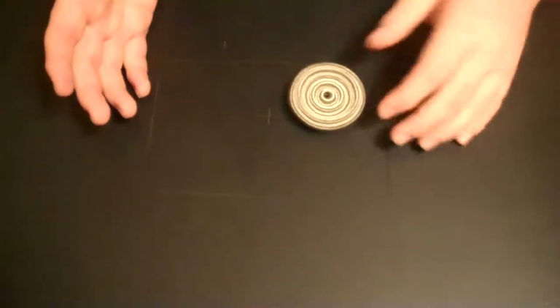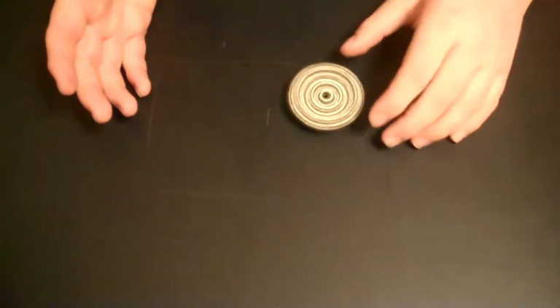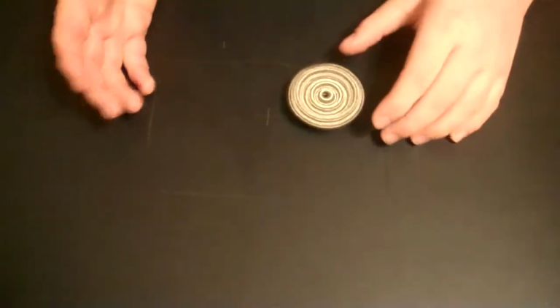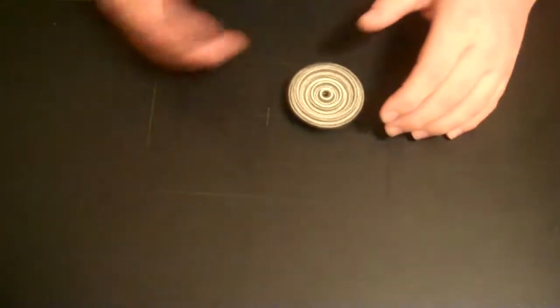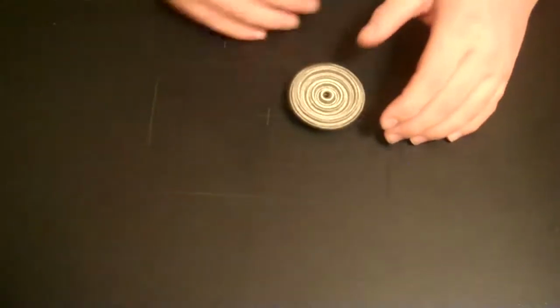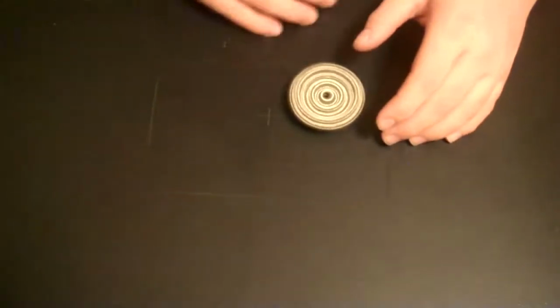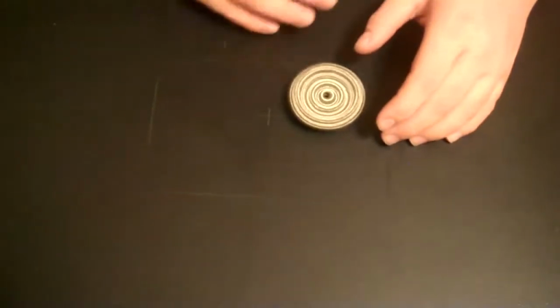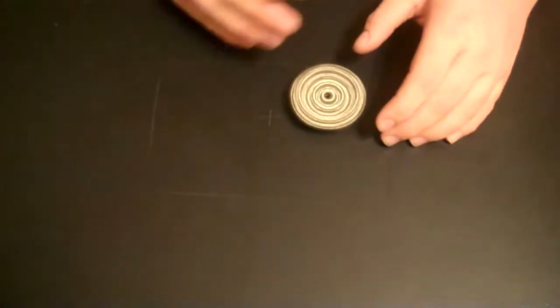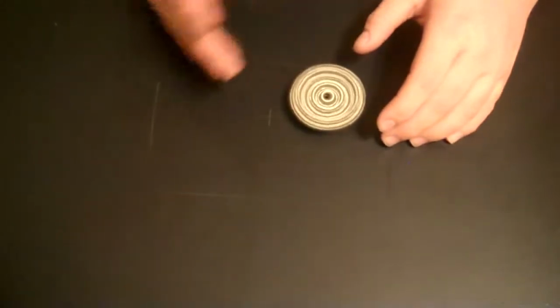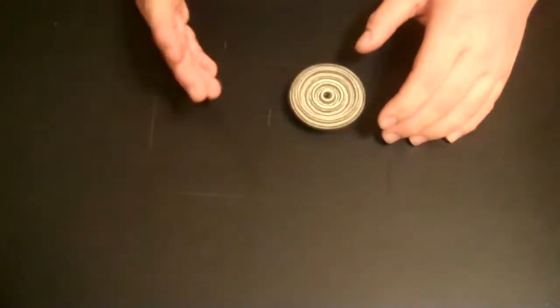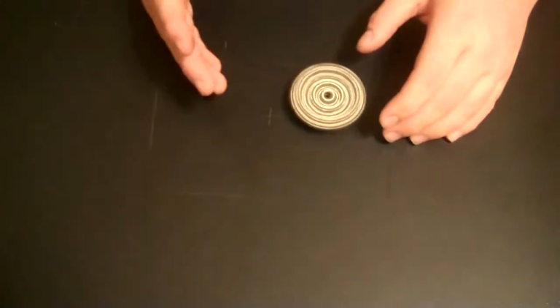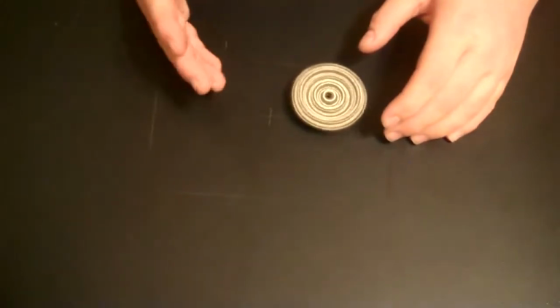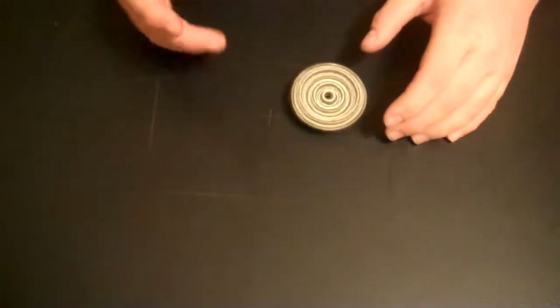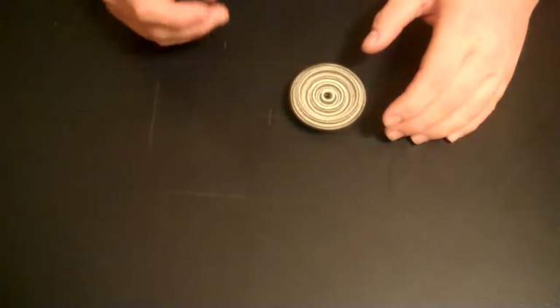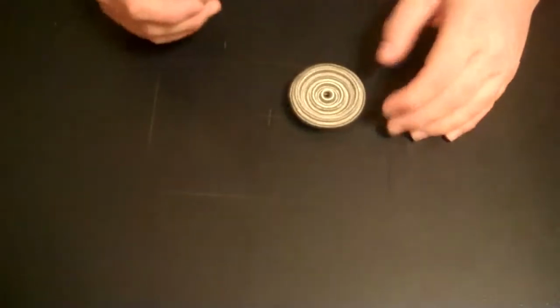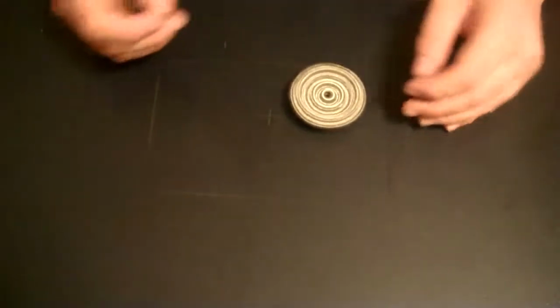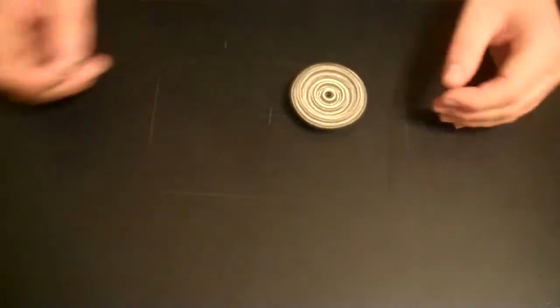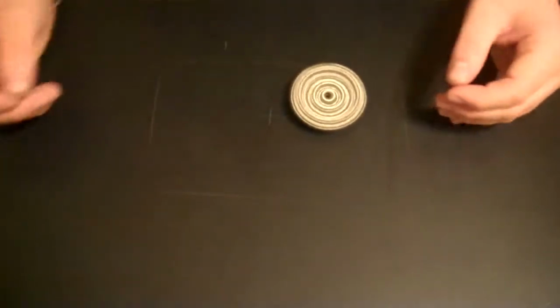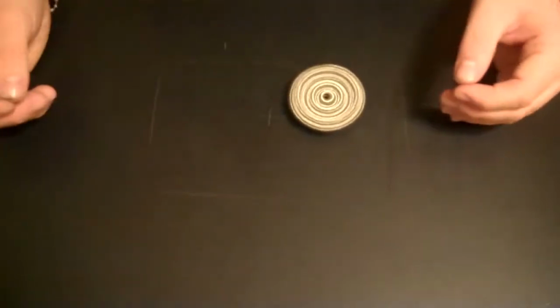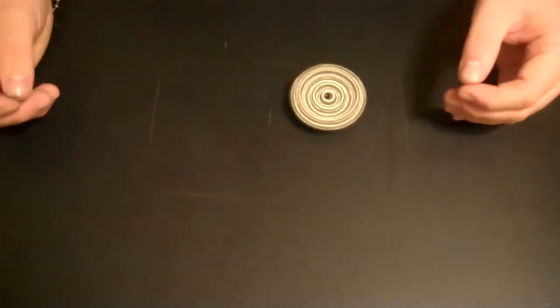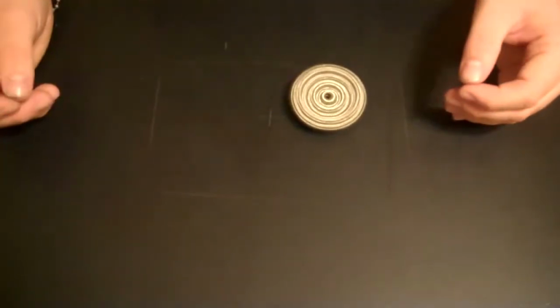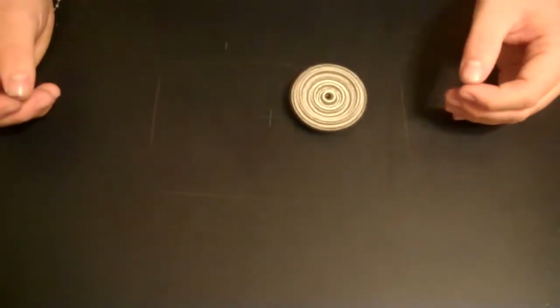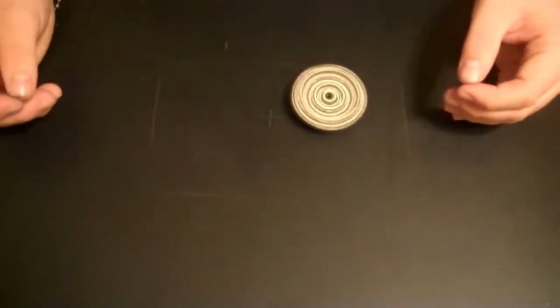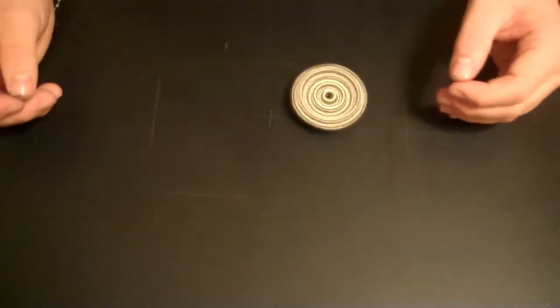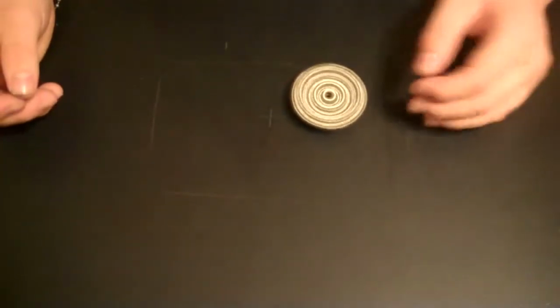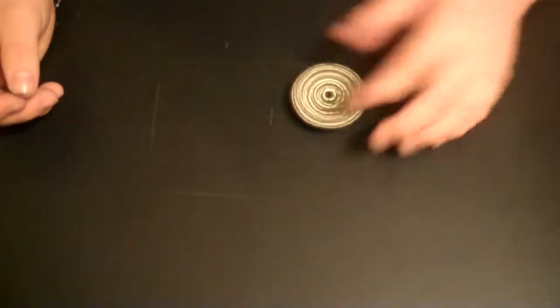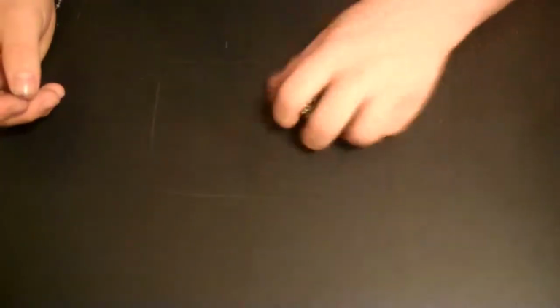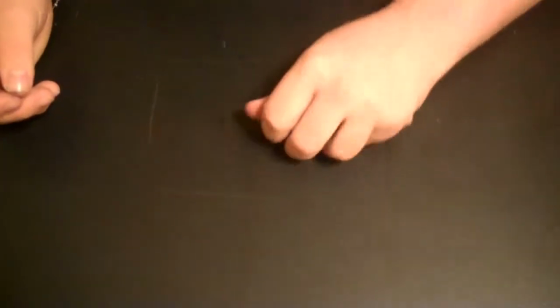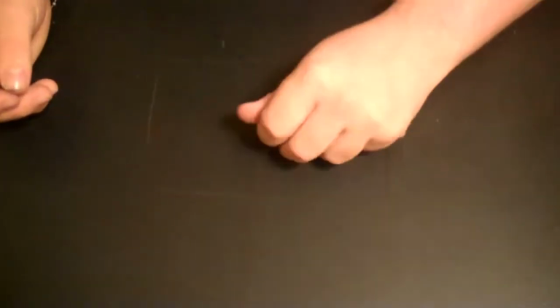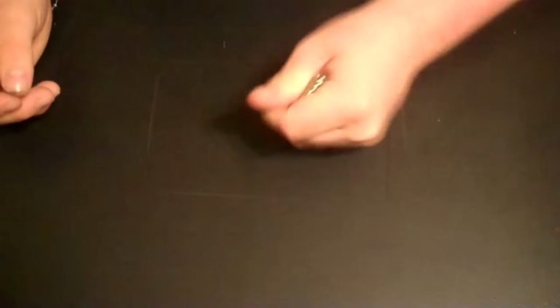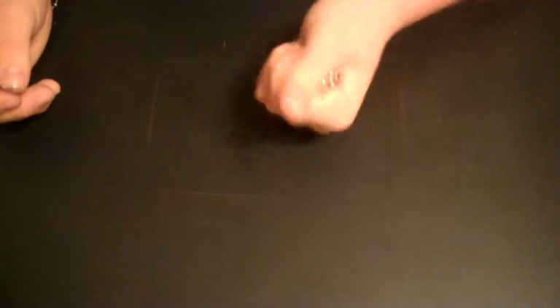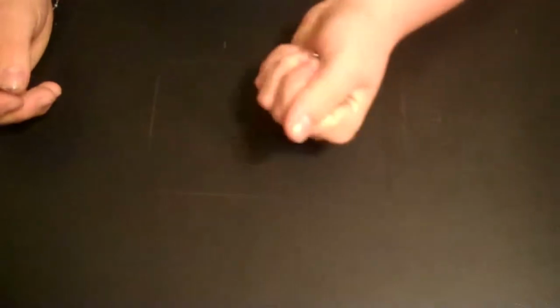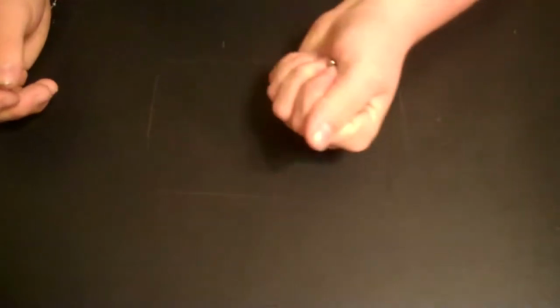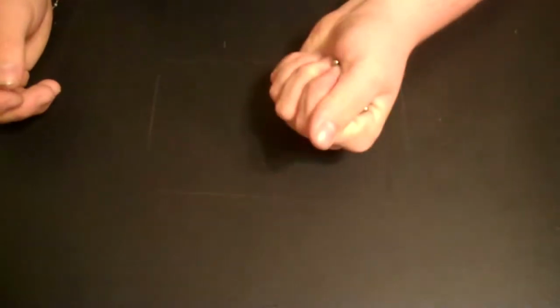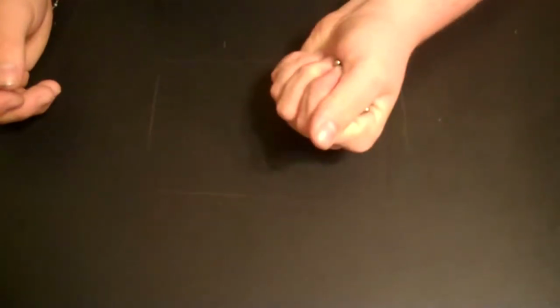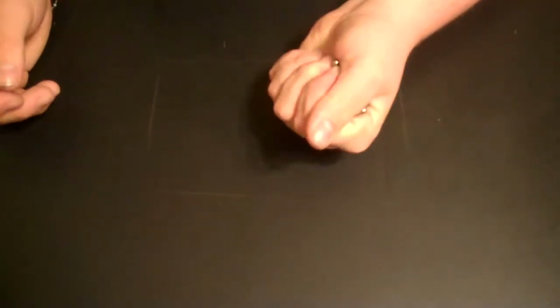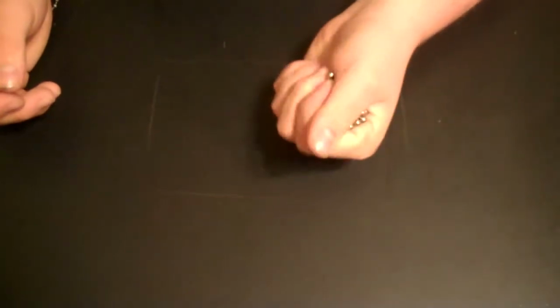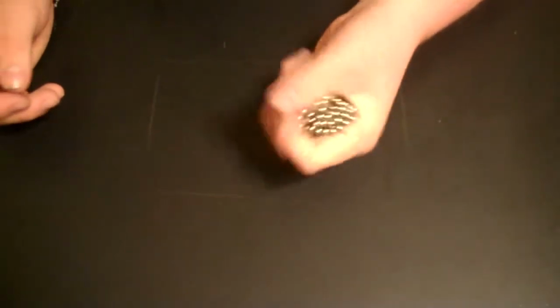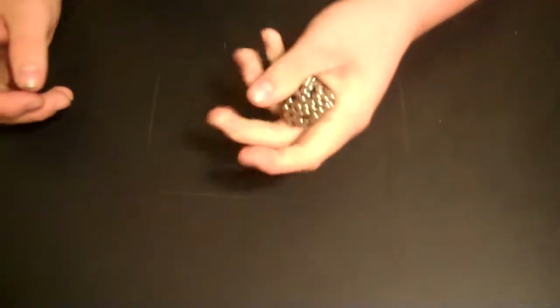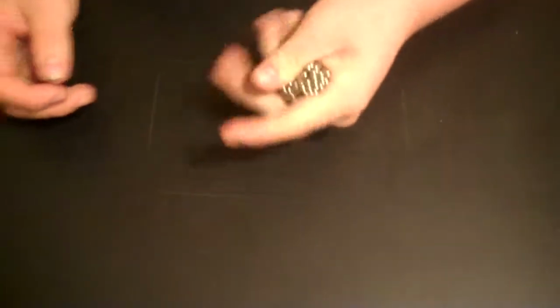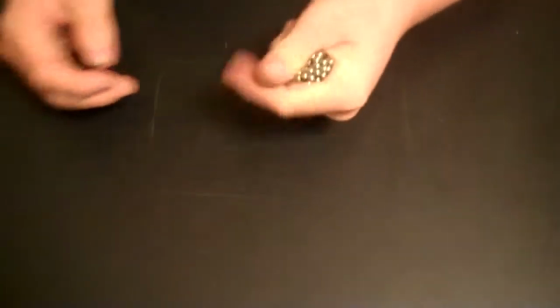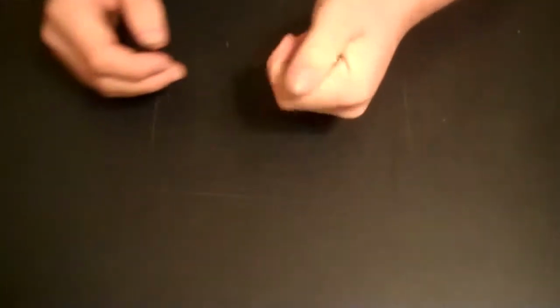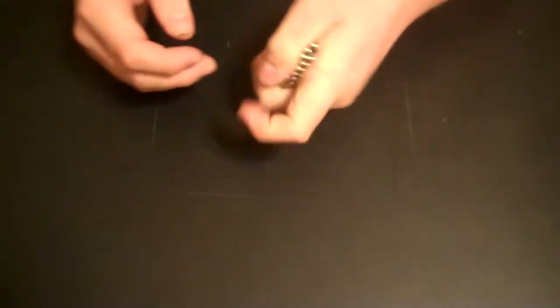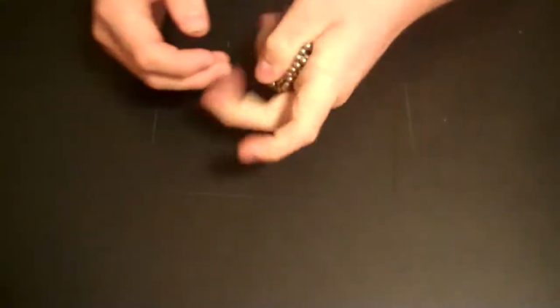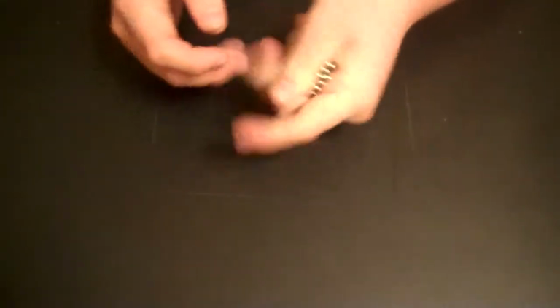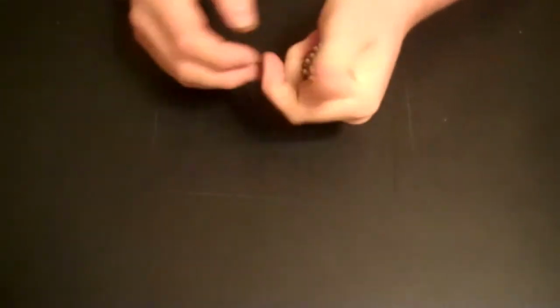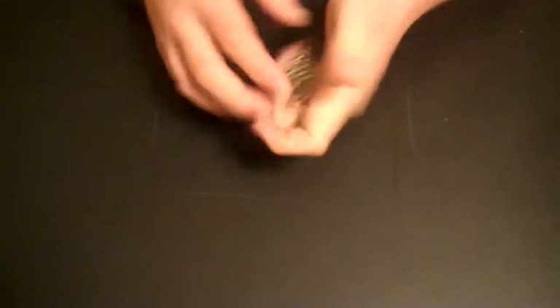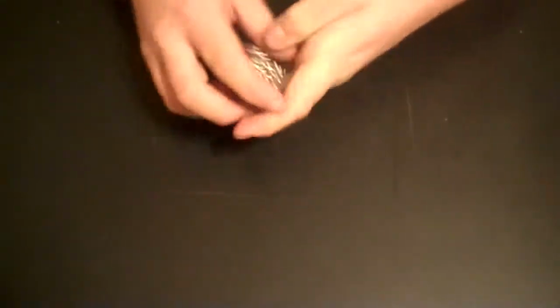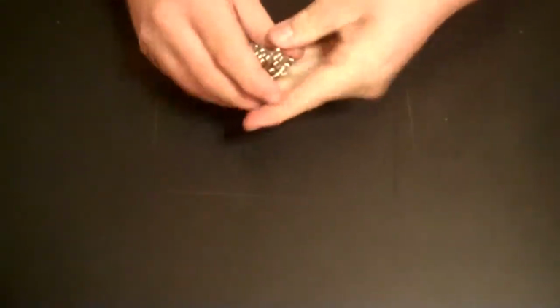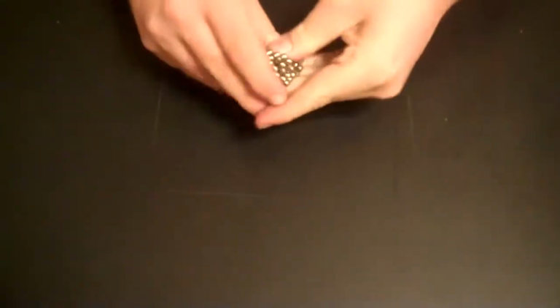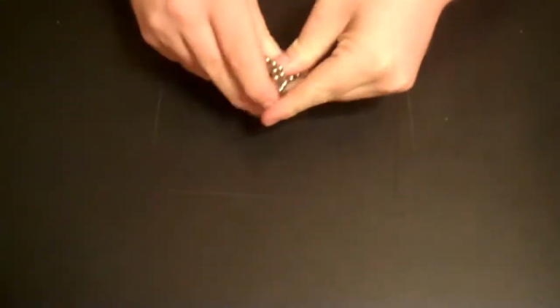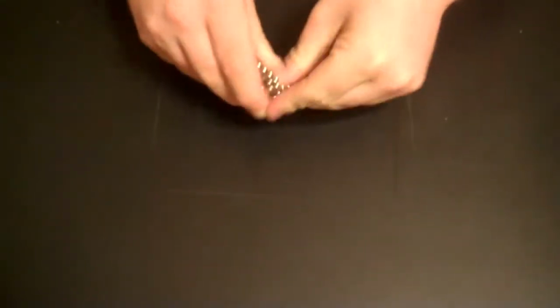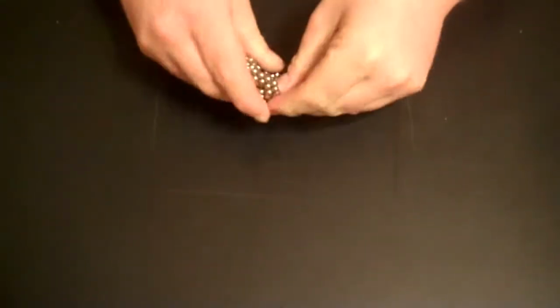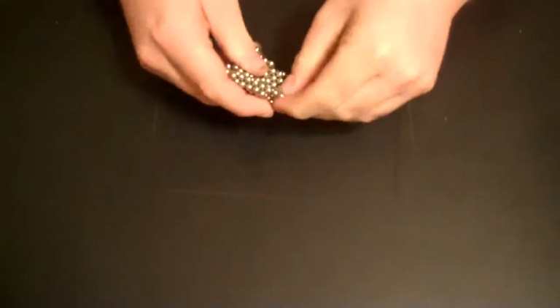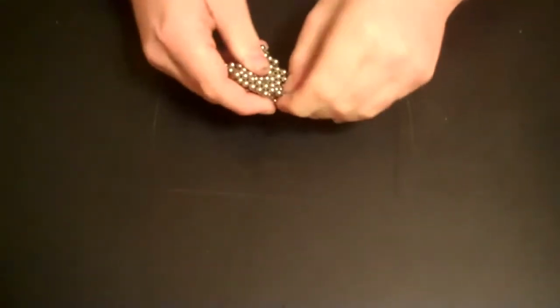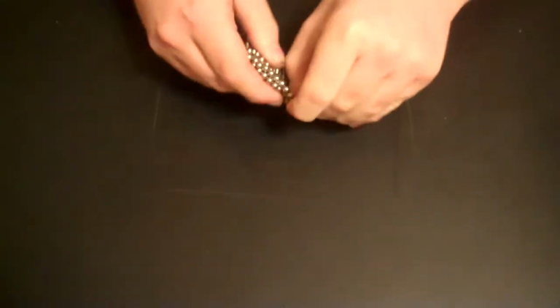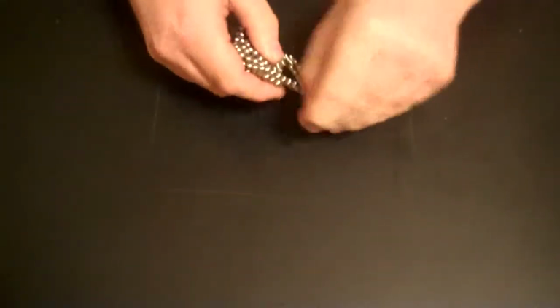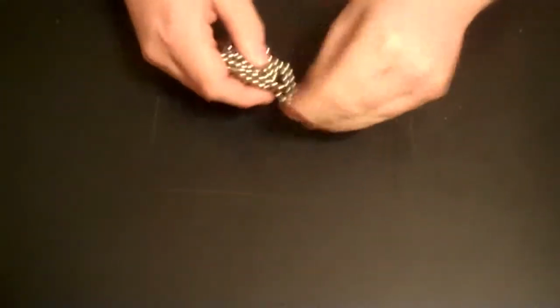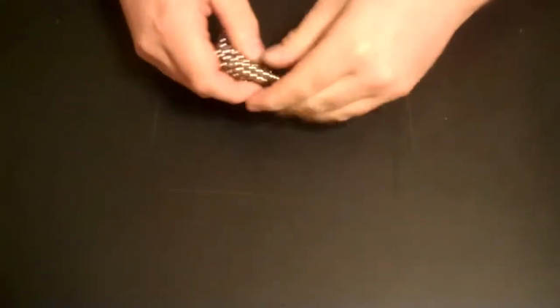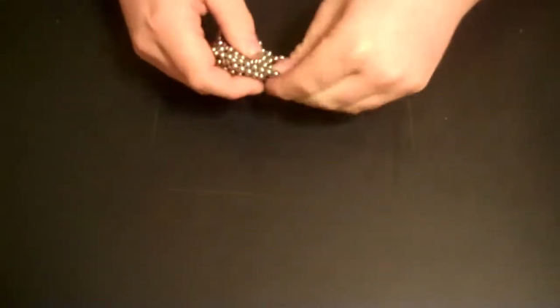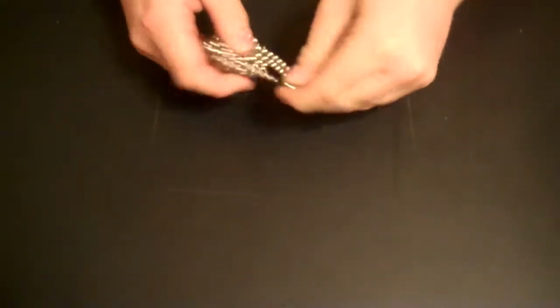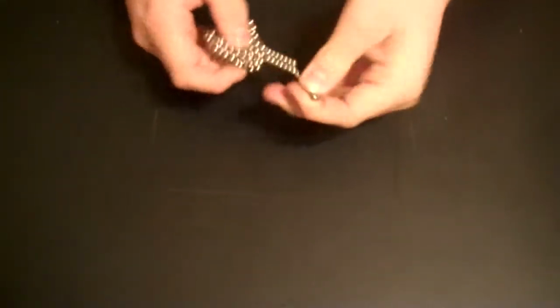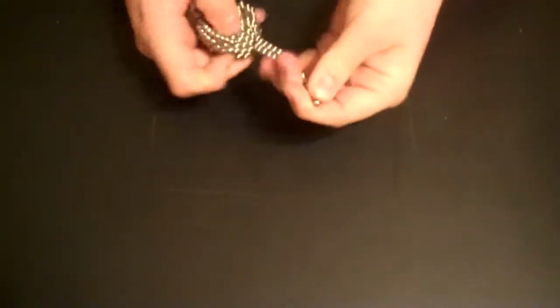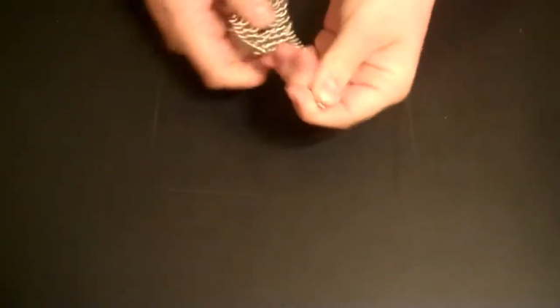And this uses all 216 spheres. I'm just going to smash that up and draw out a little bit of a line.